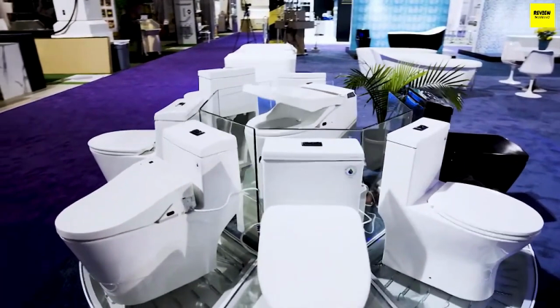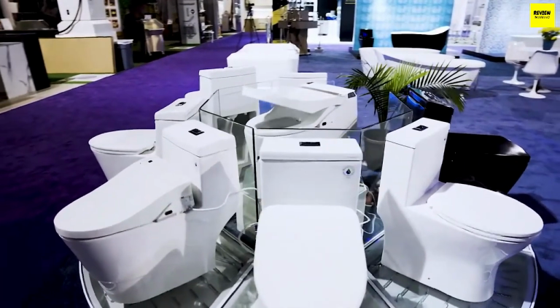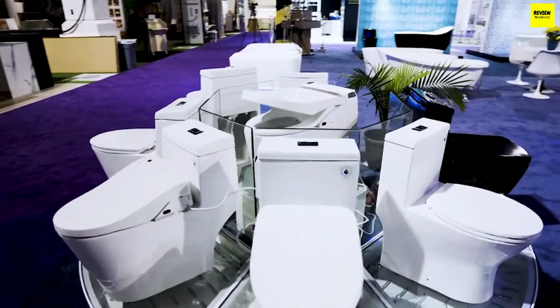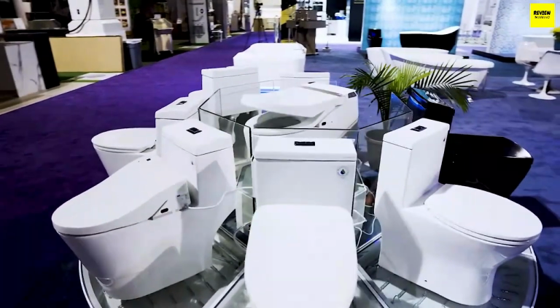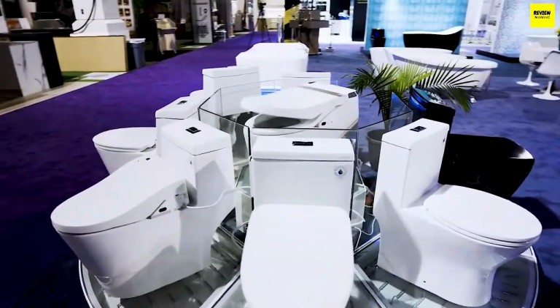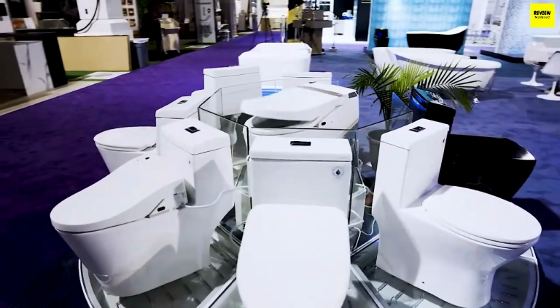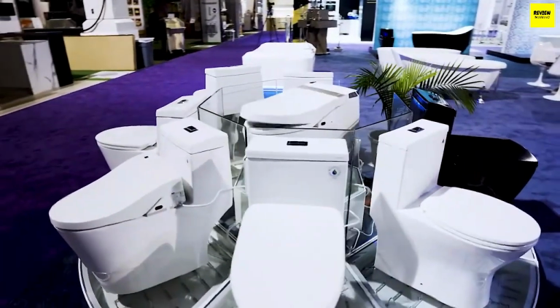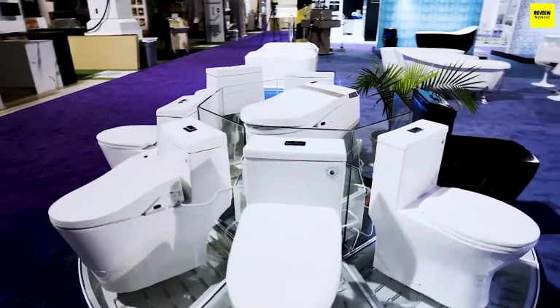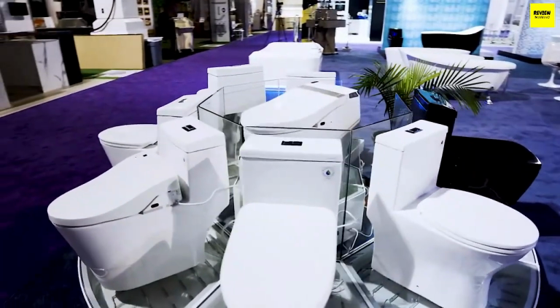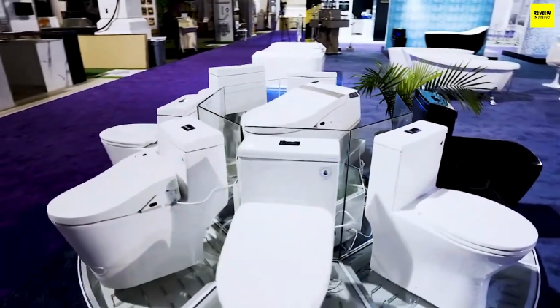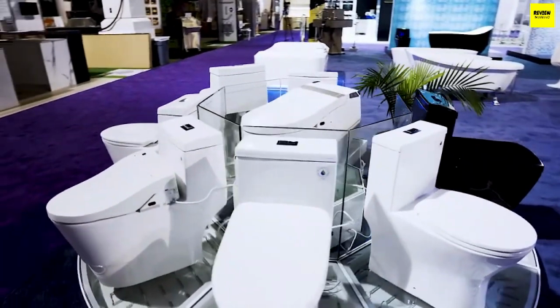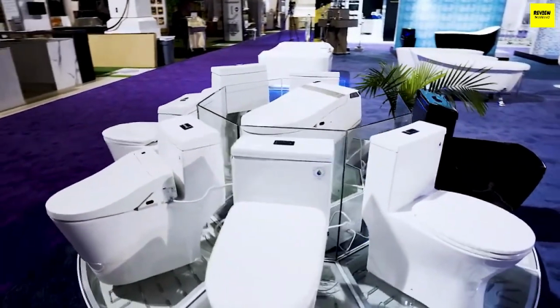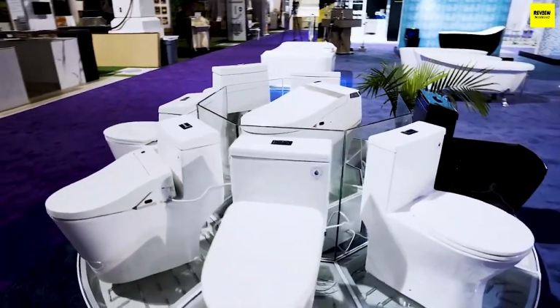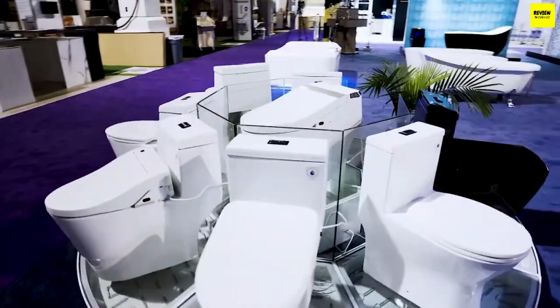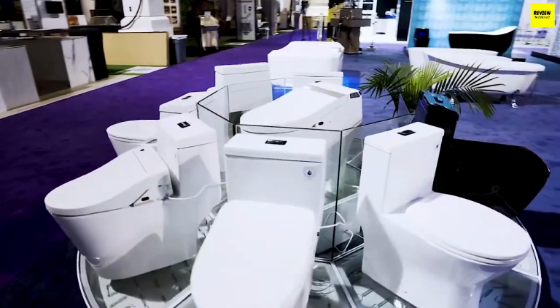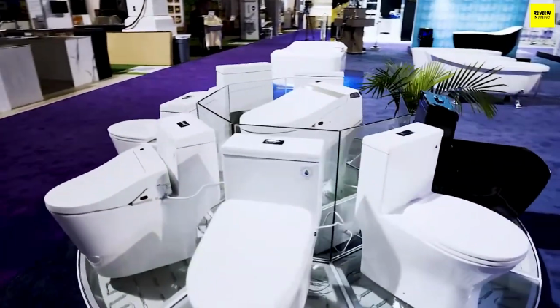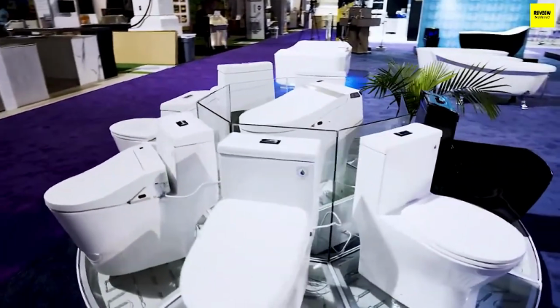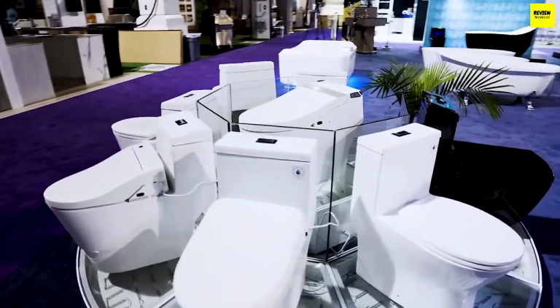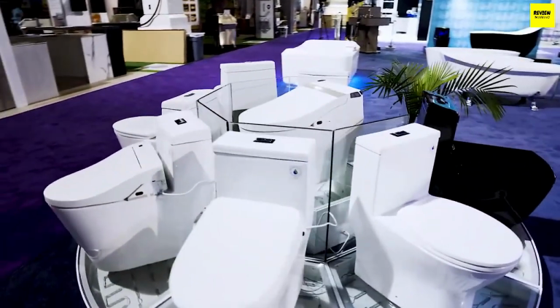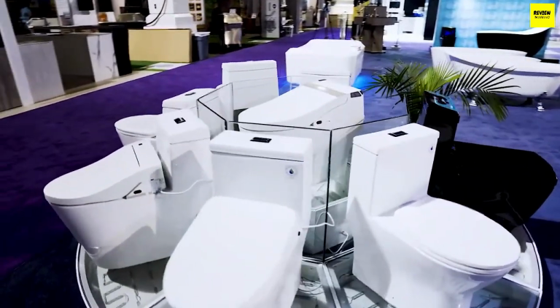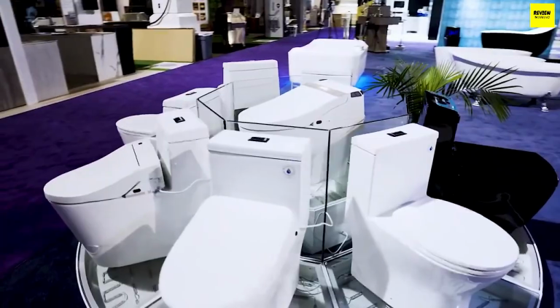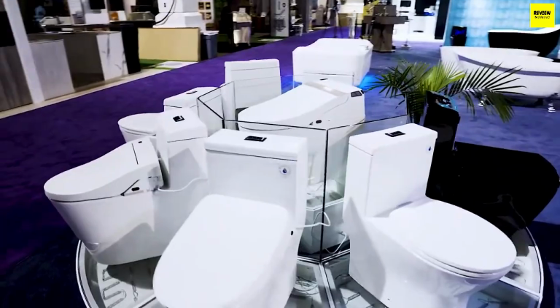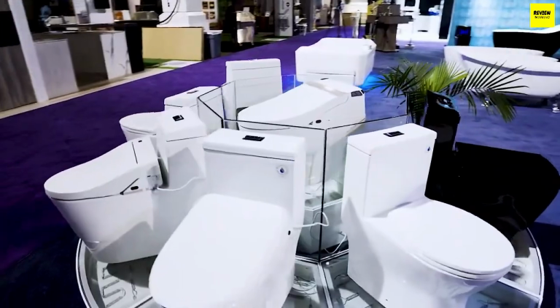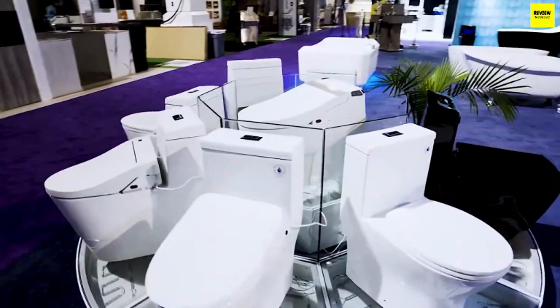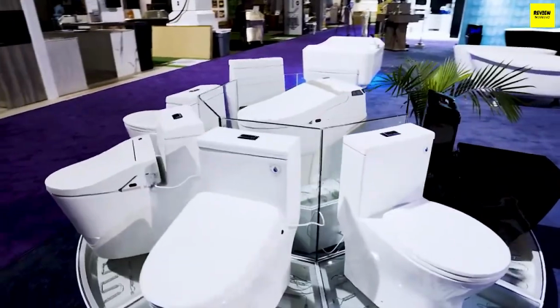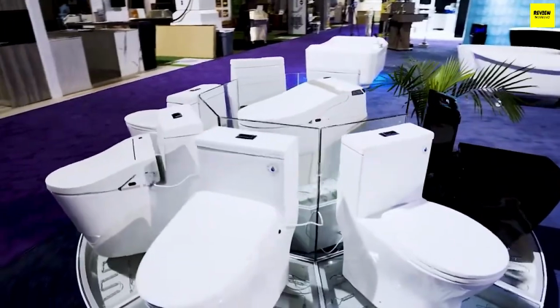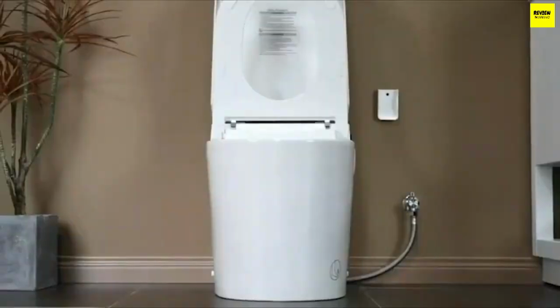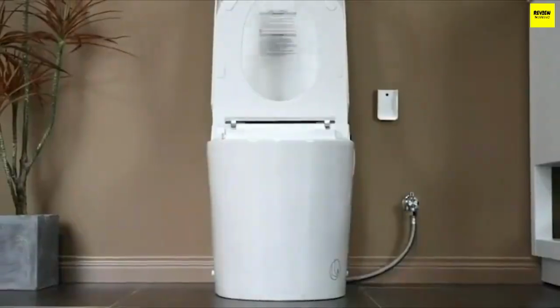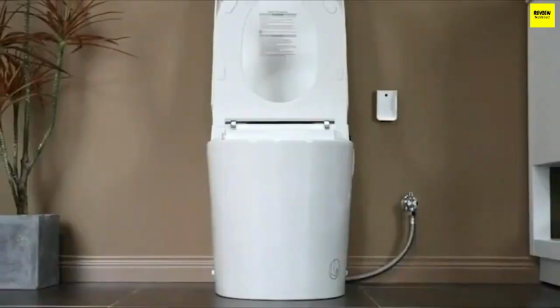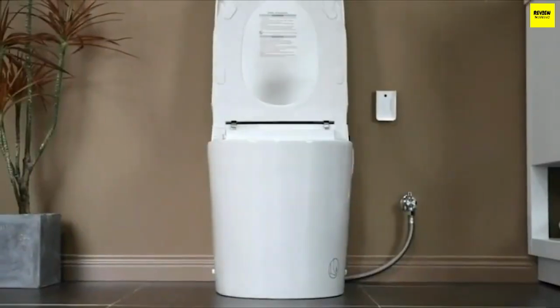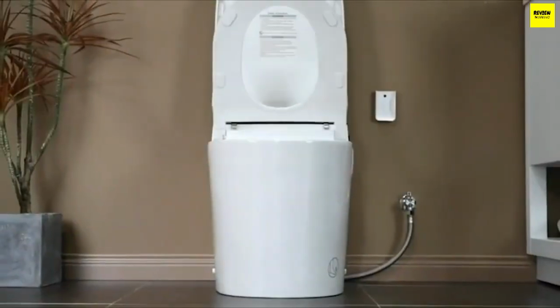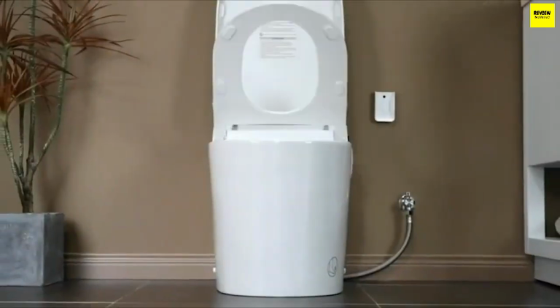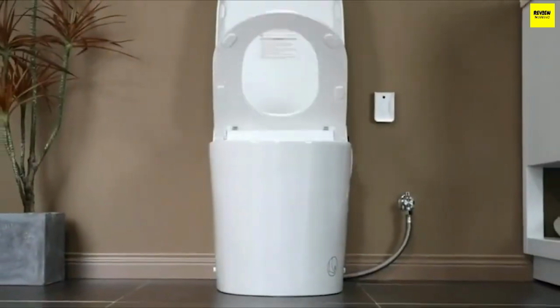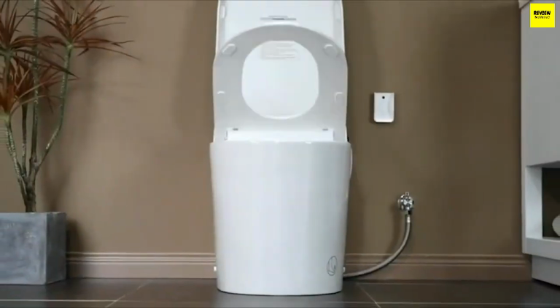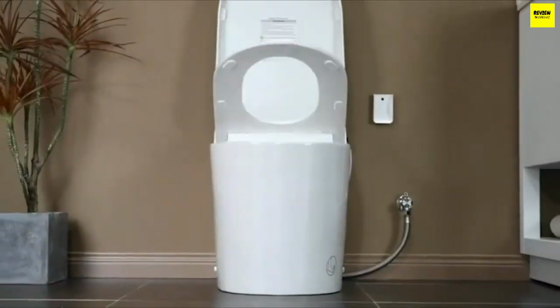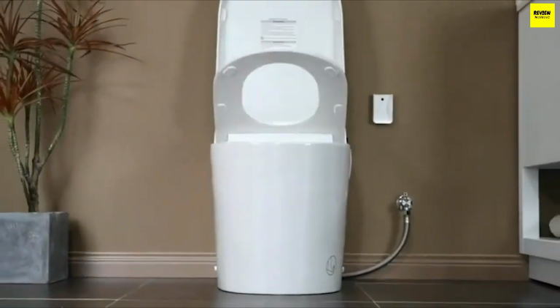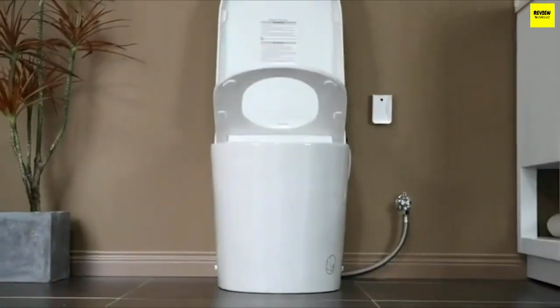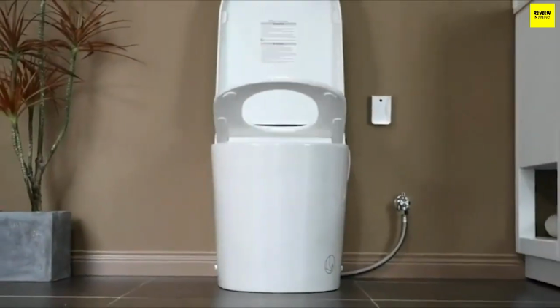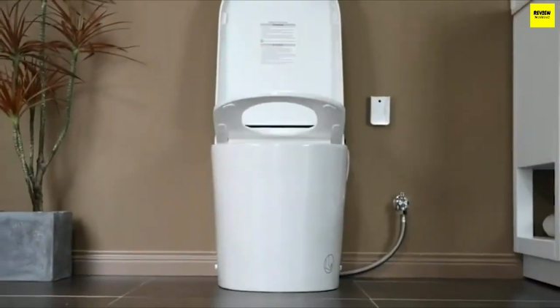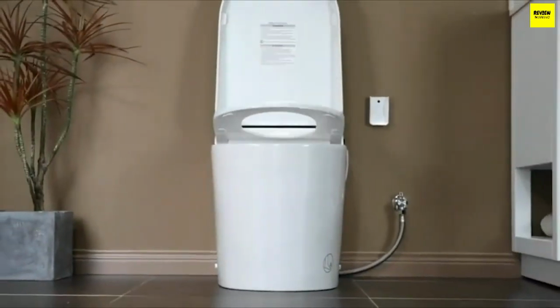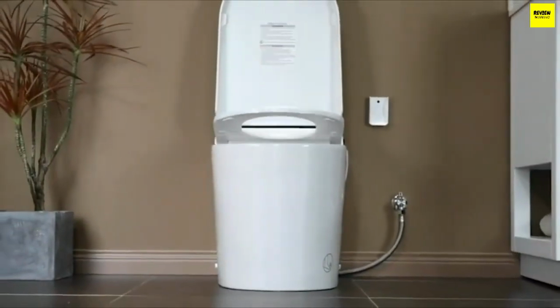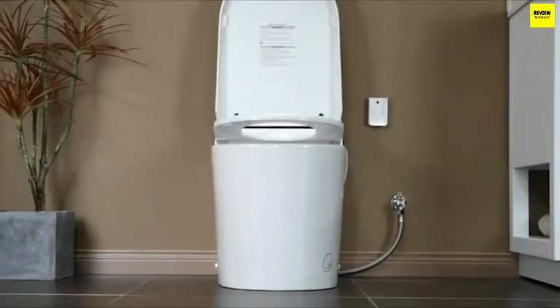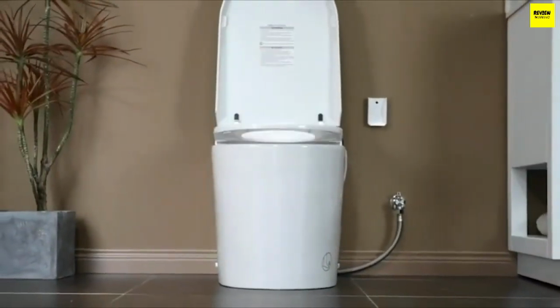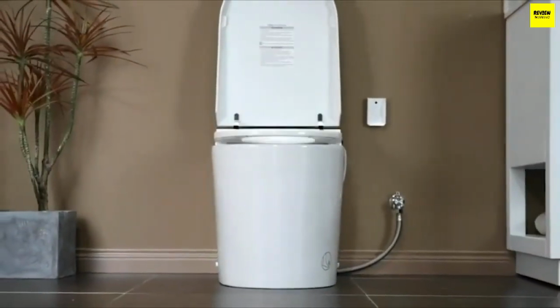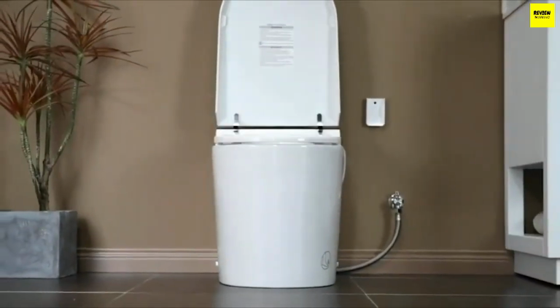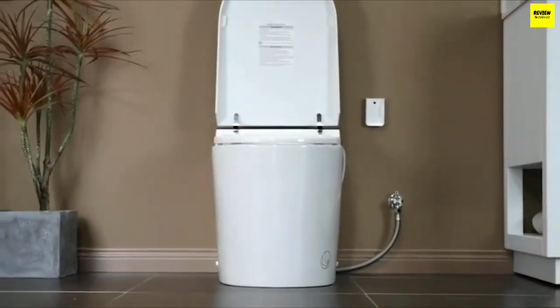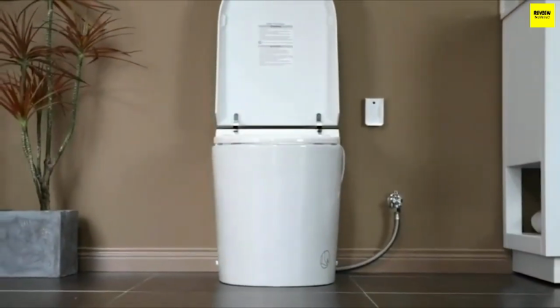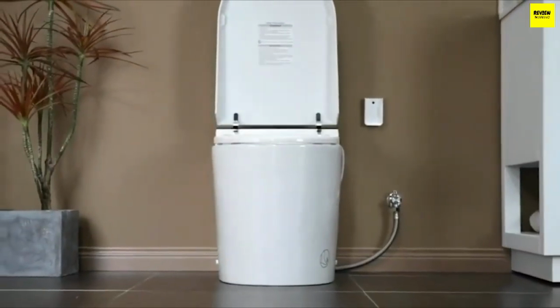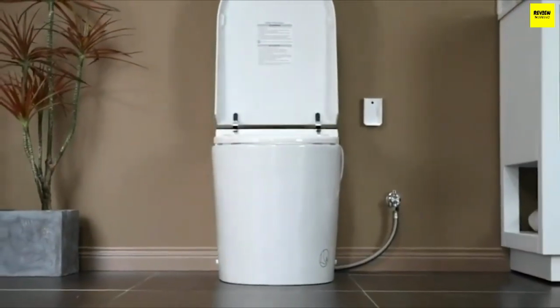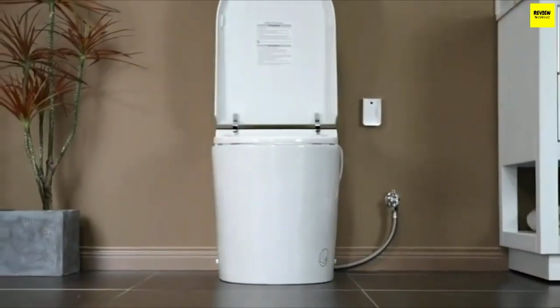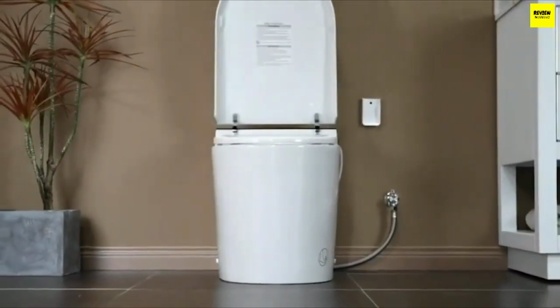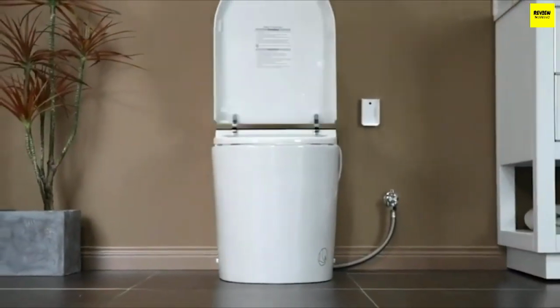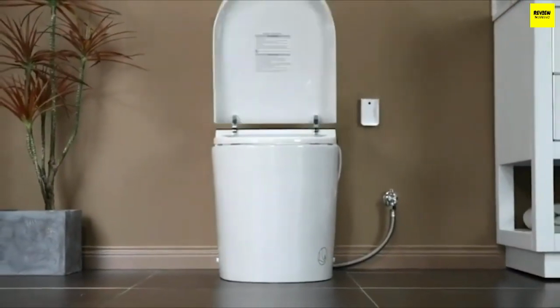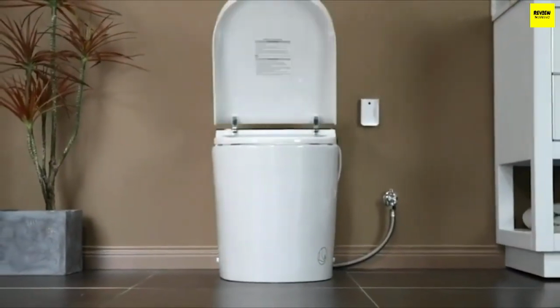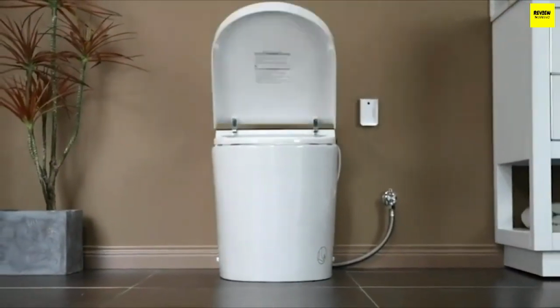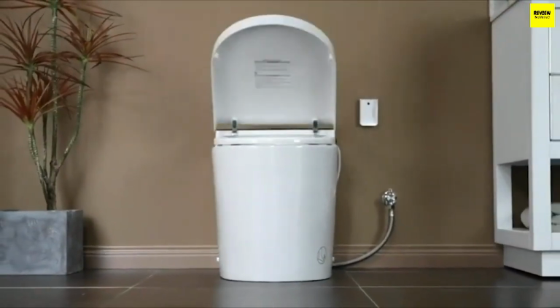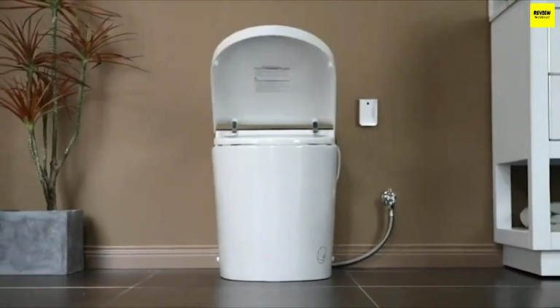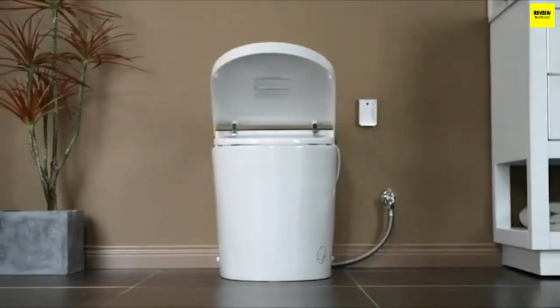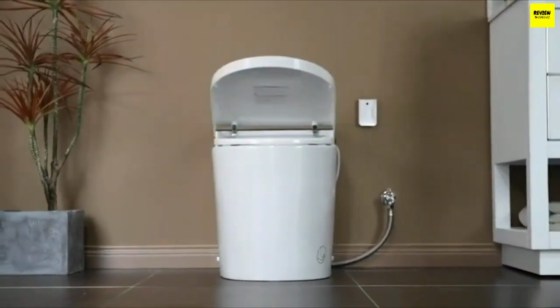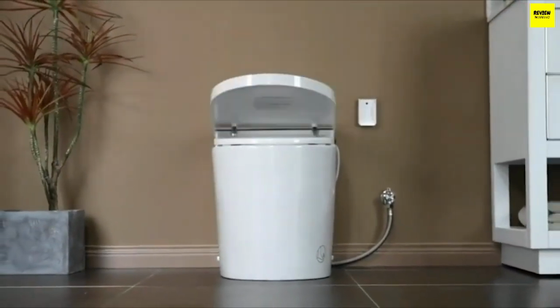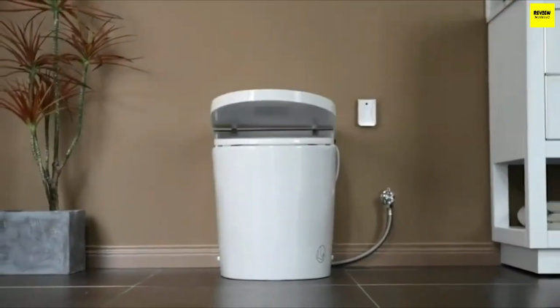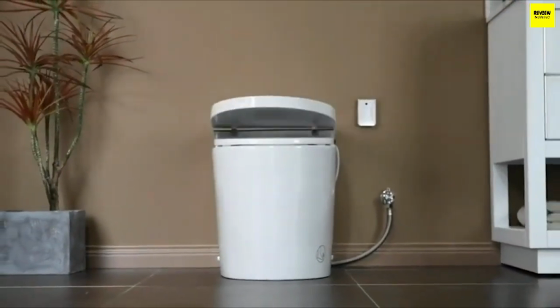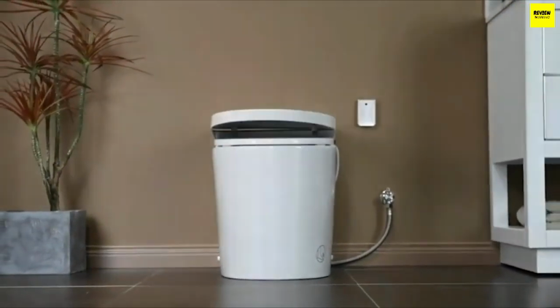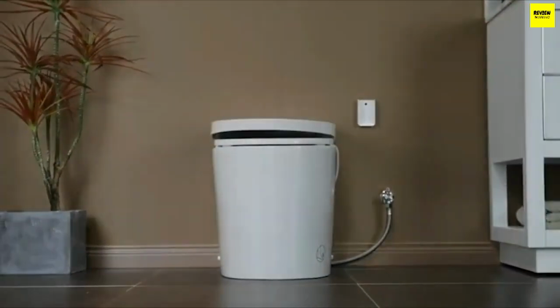You wanted the best, you got it. So that's it for the top five best smart toilets in 2023. Like, comment, and subscribe to receive notifications about our latest videos.